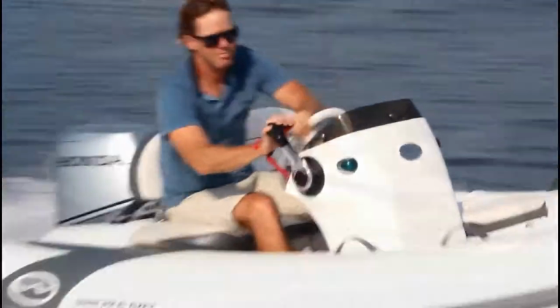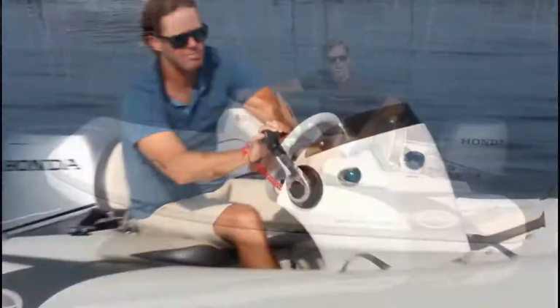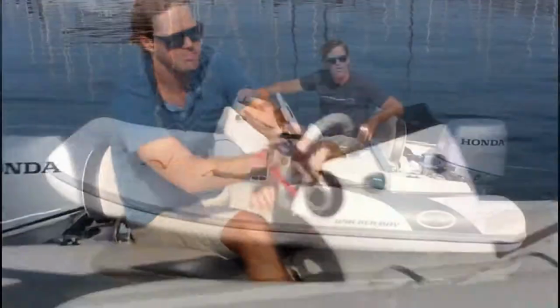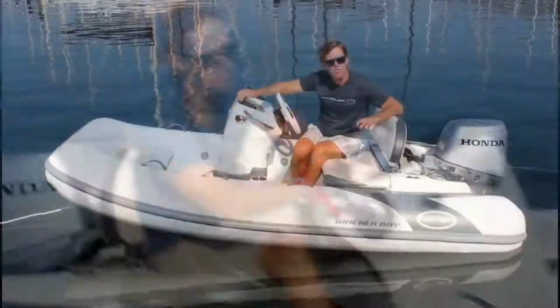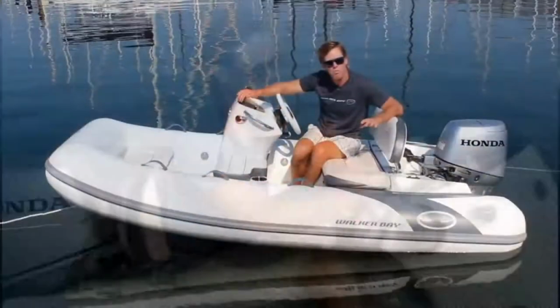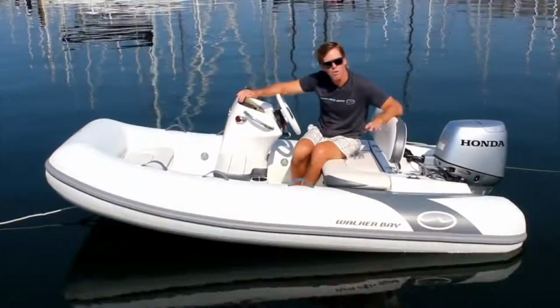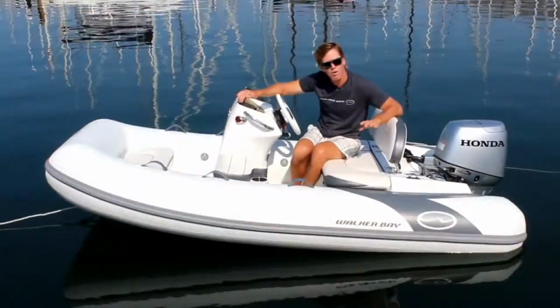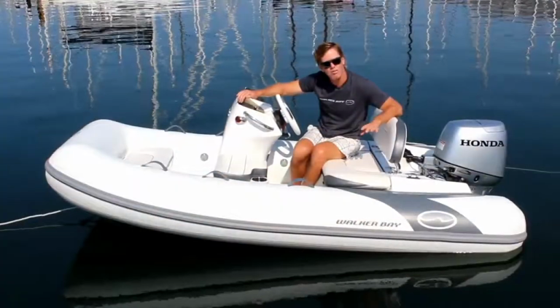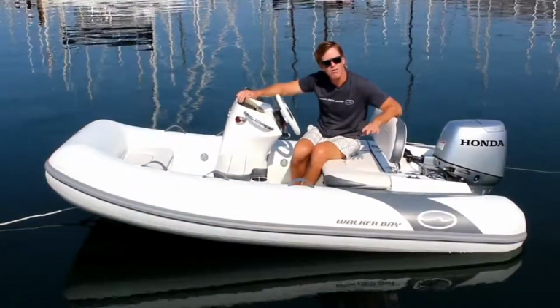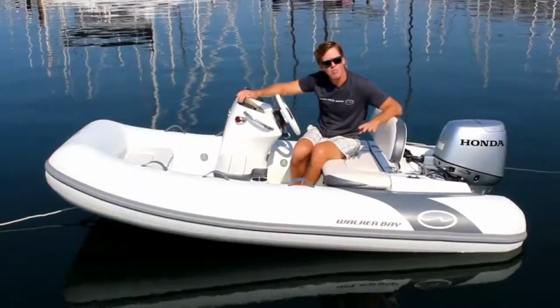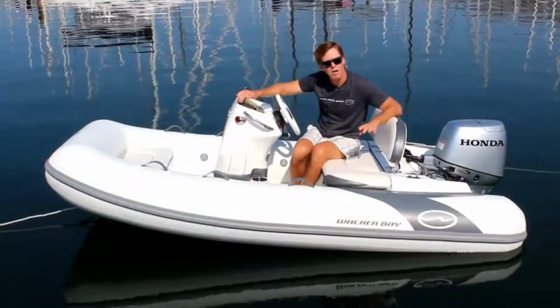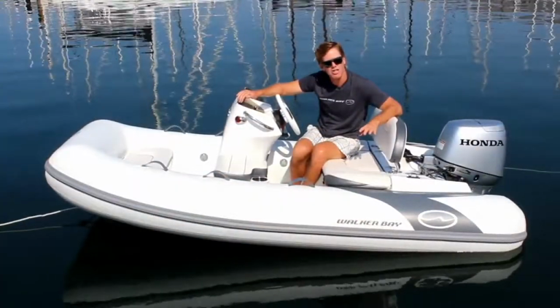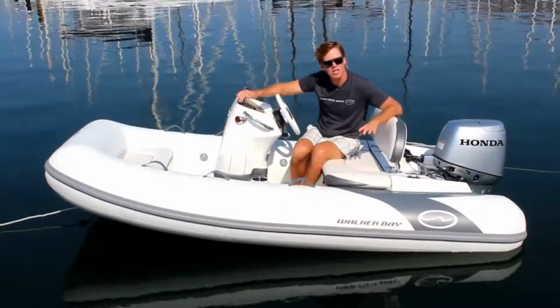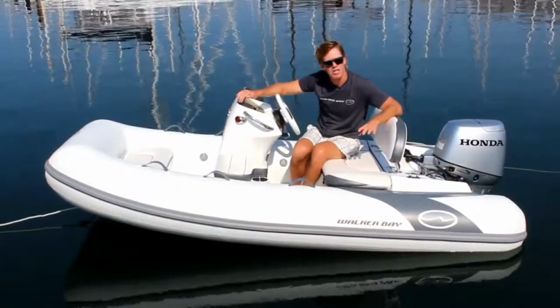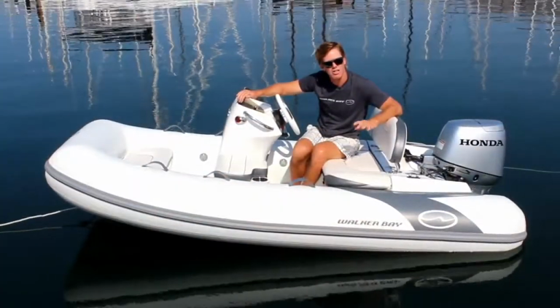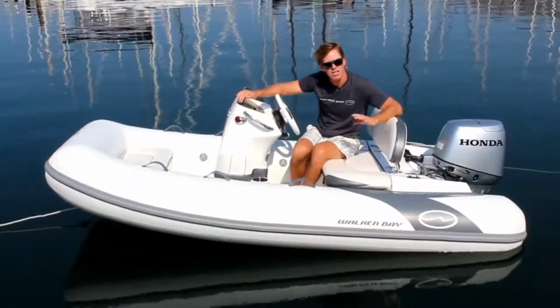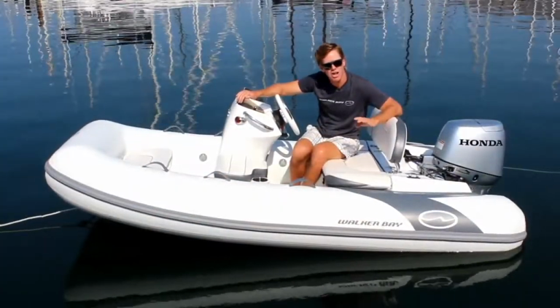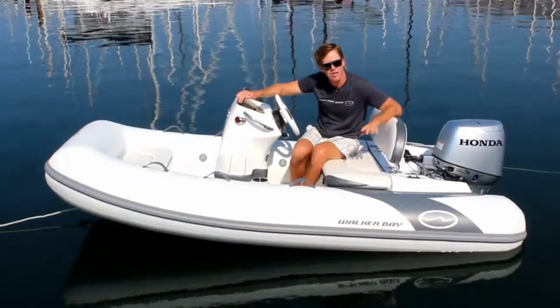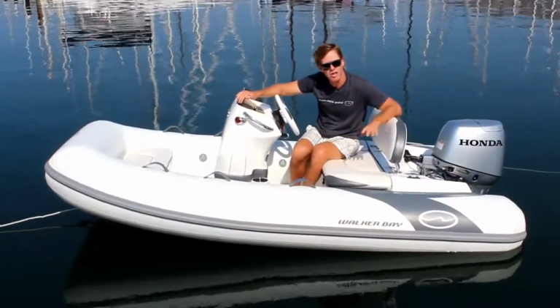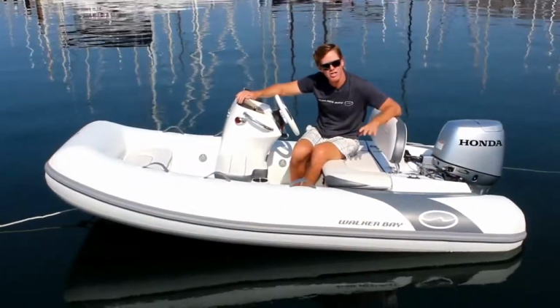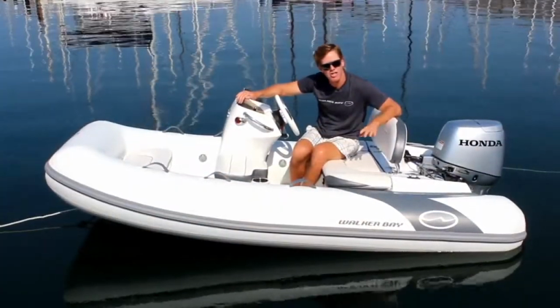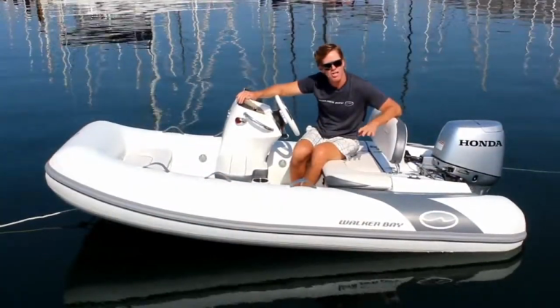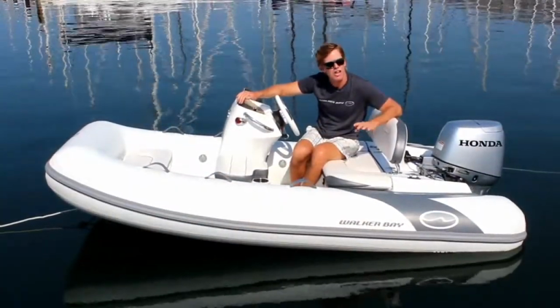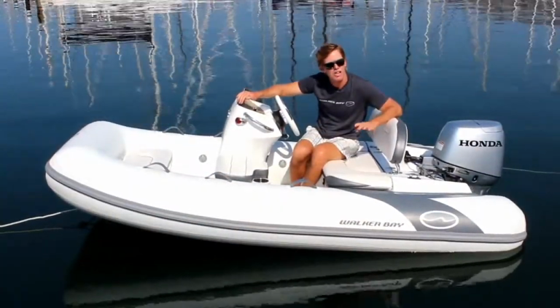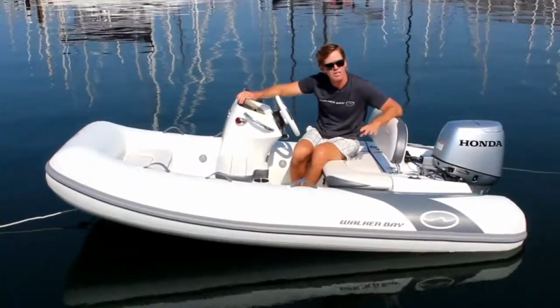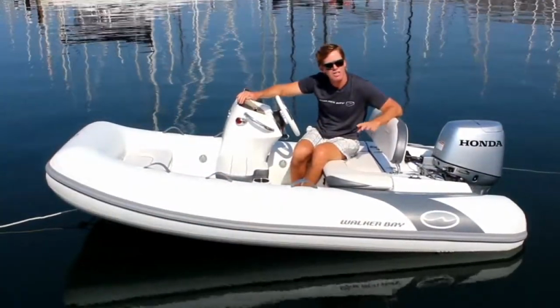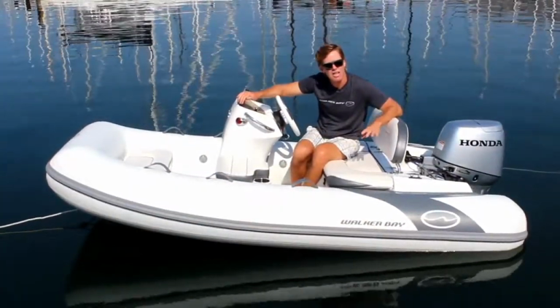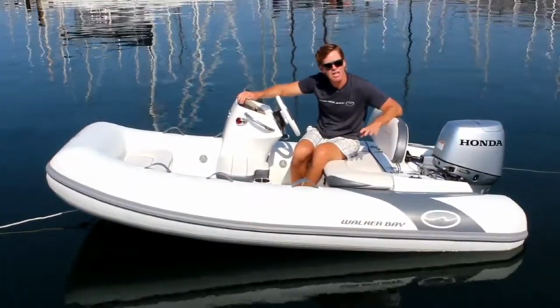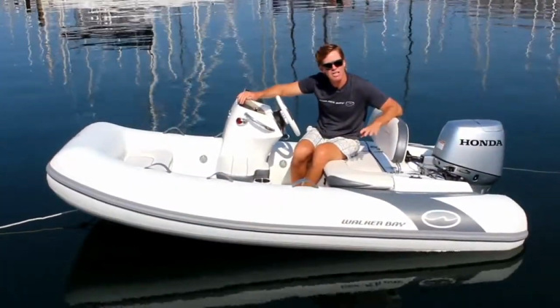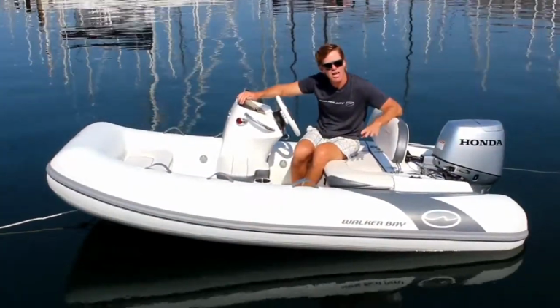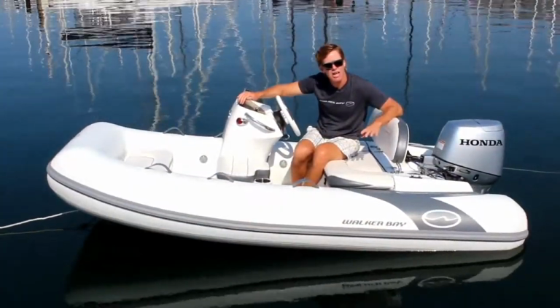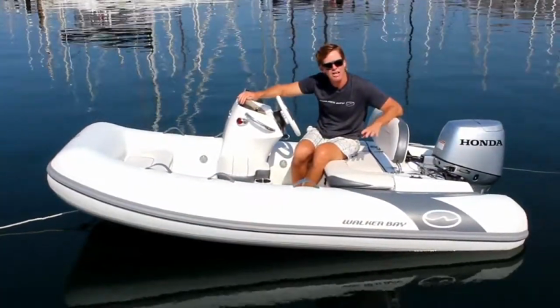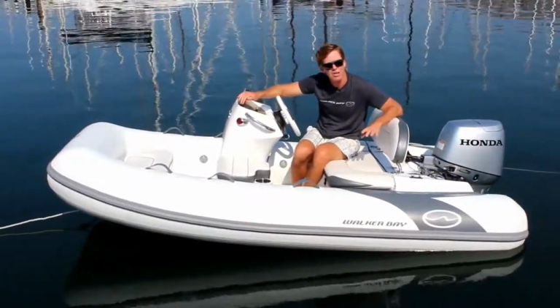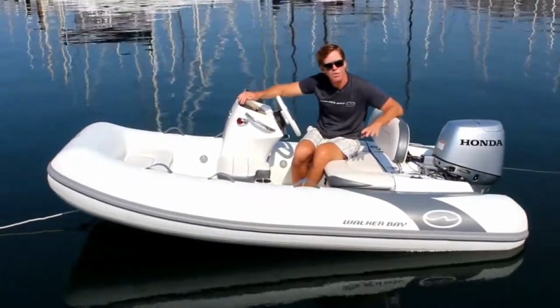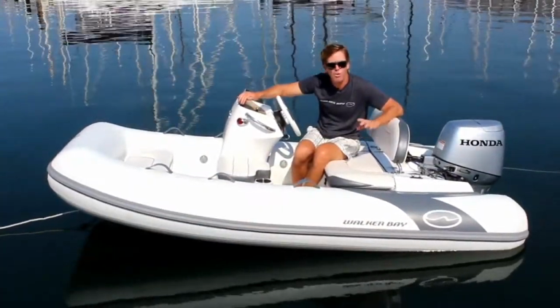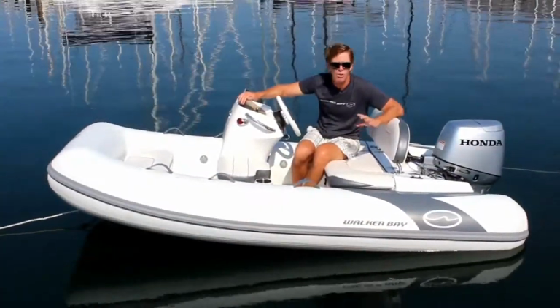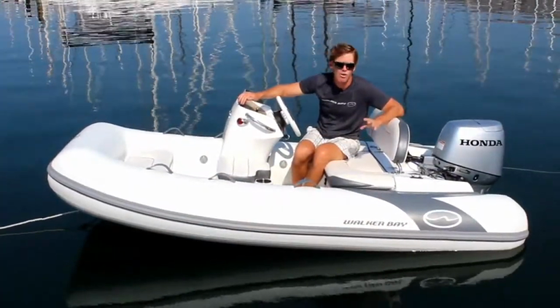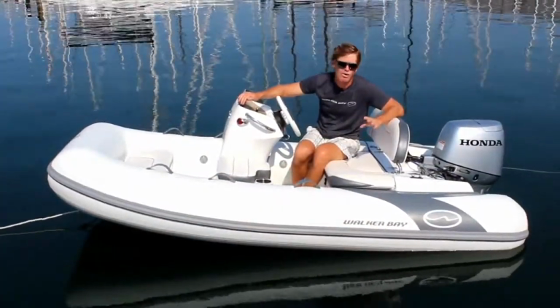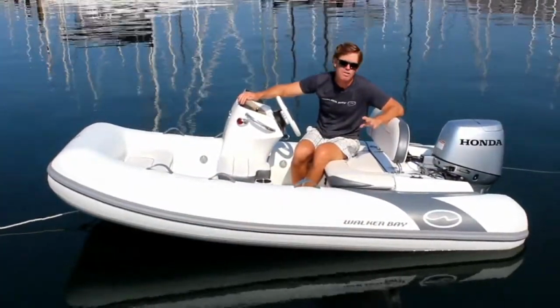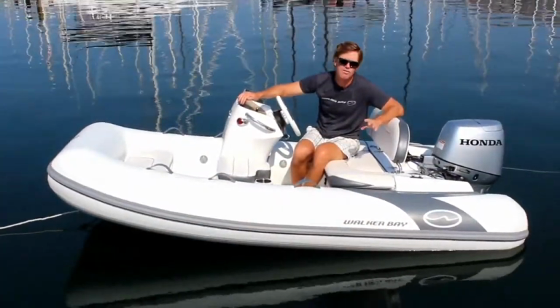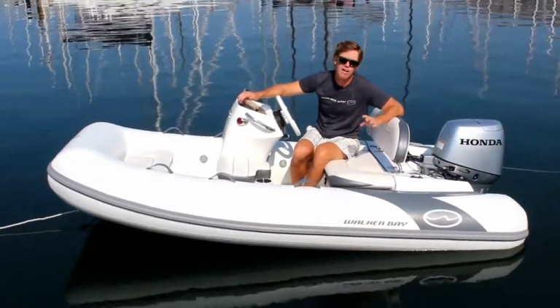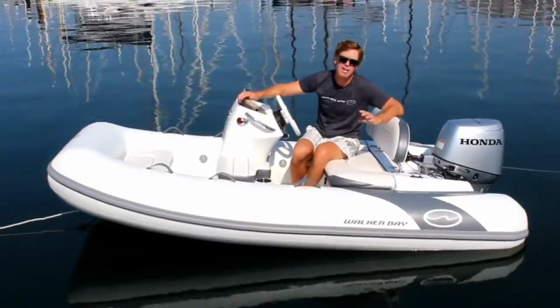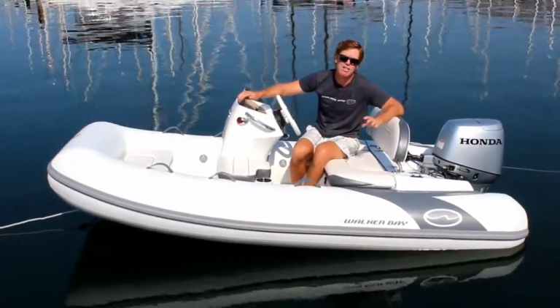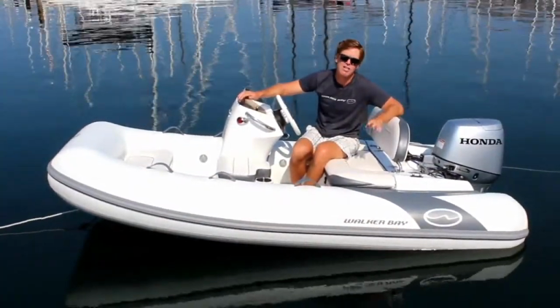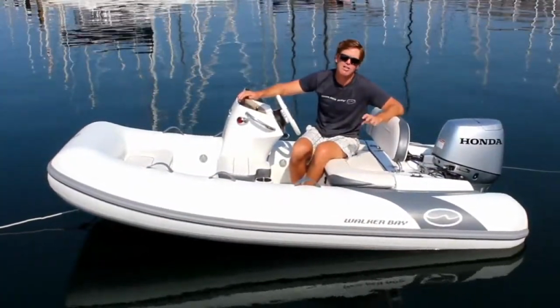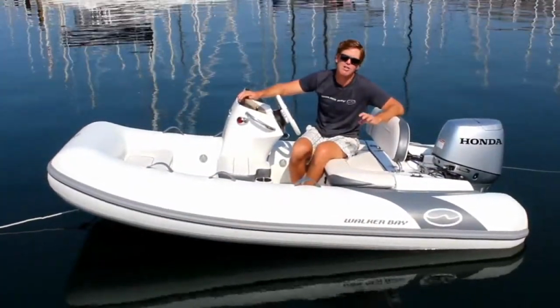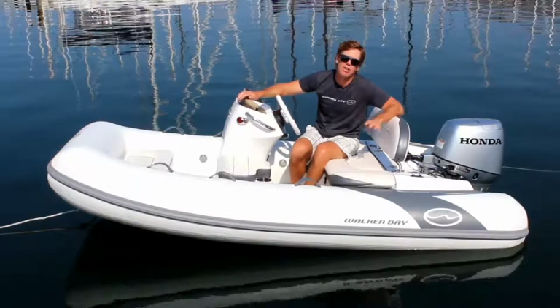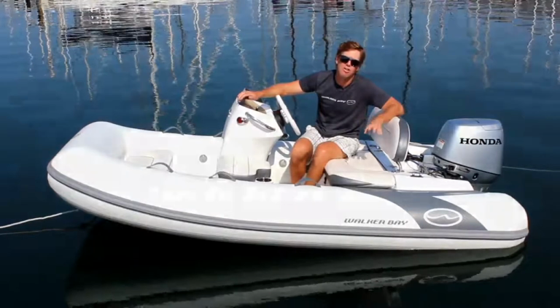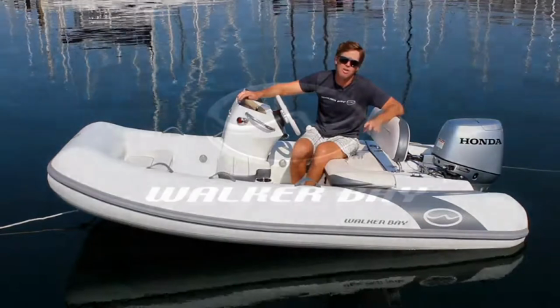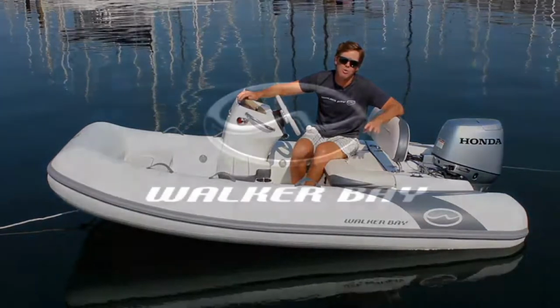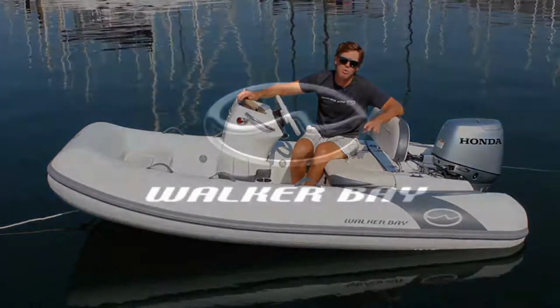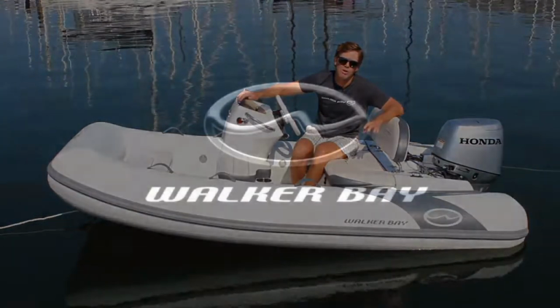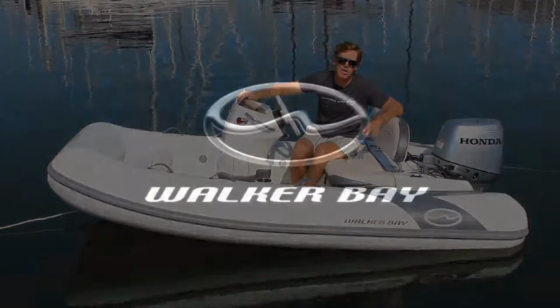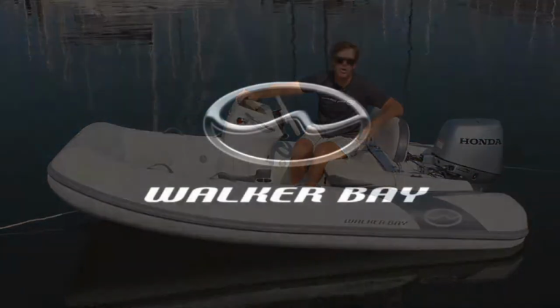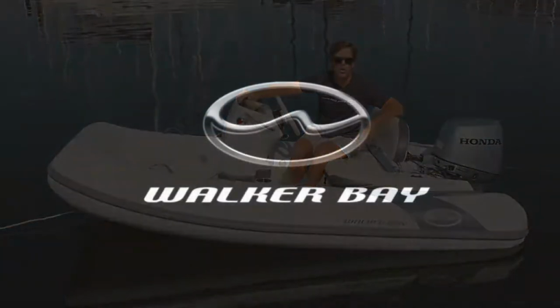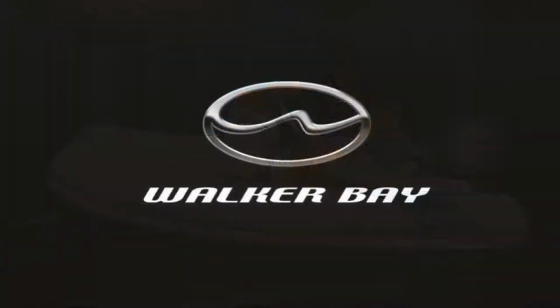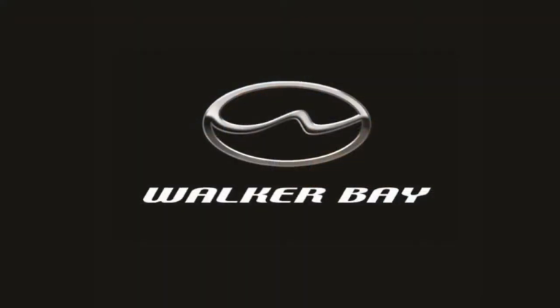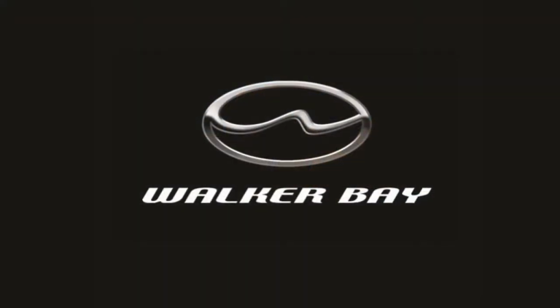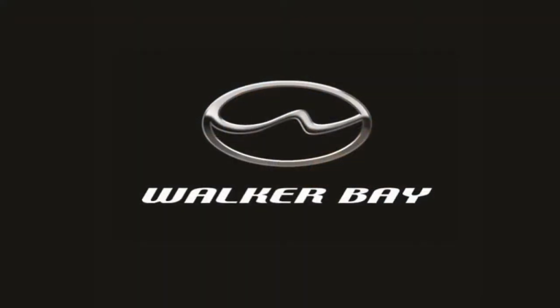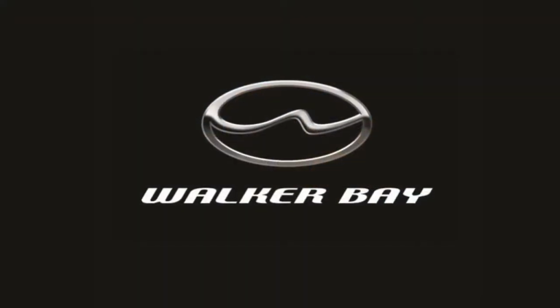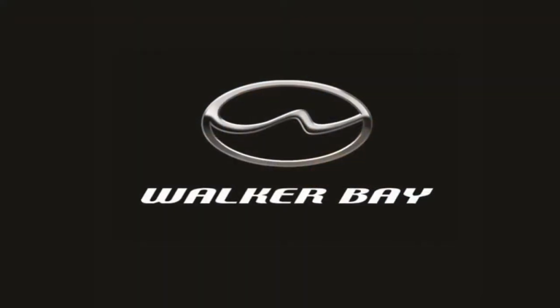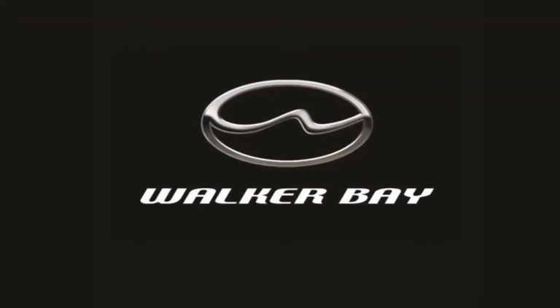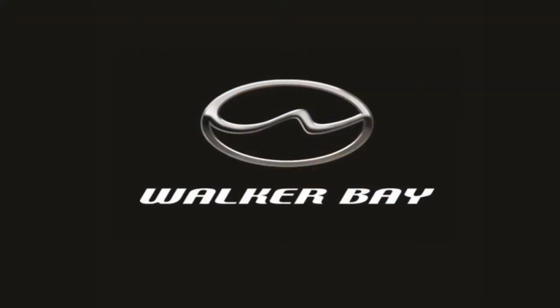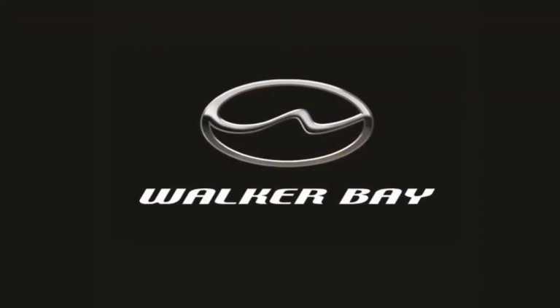For more information on the Generation LTE 10, or to find a dealer near you, go to walkerbay.com.